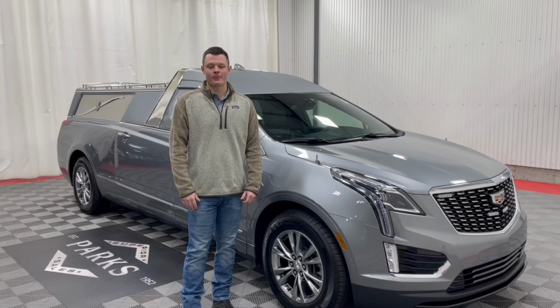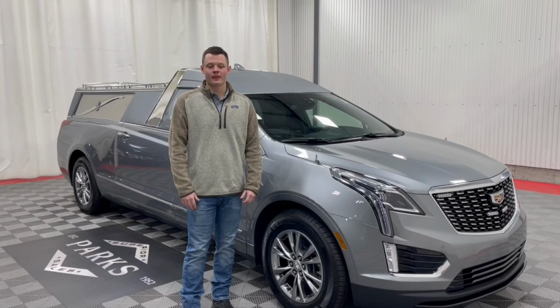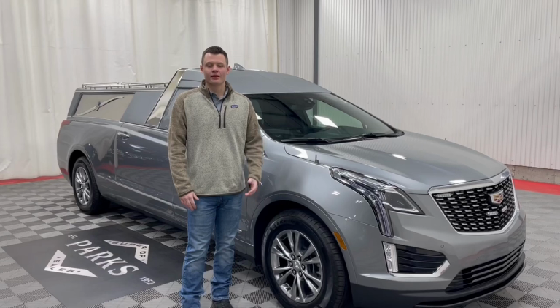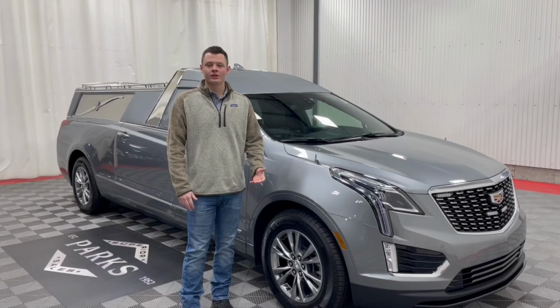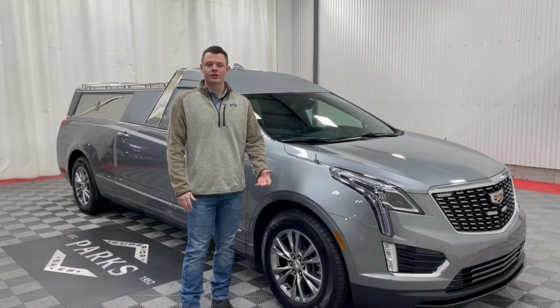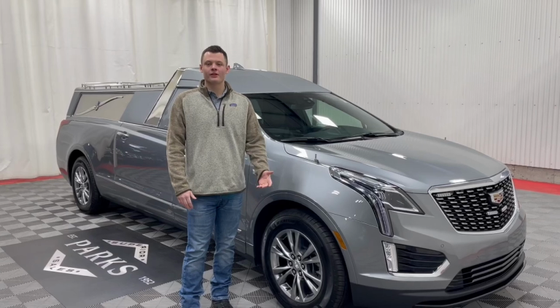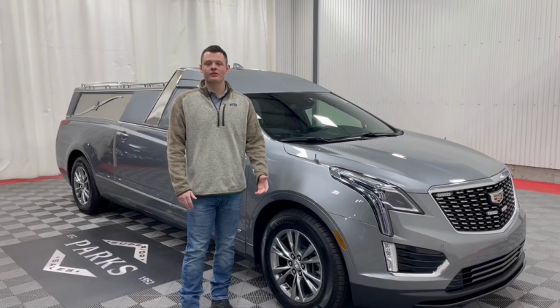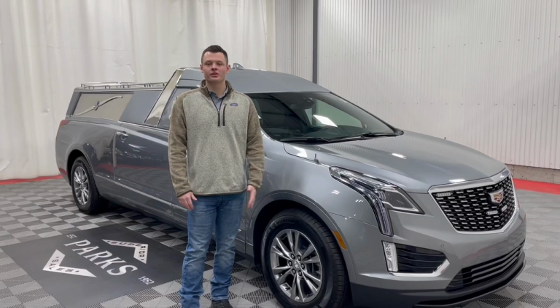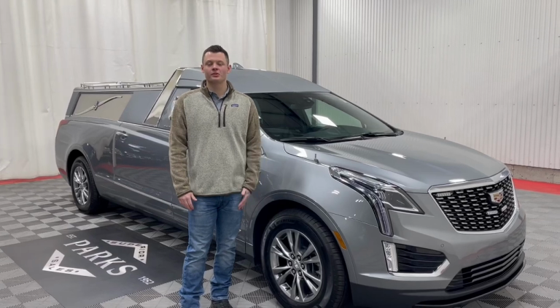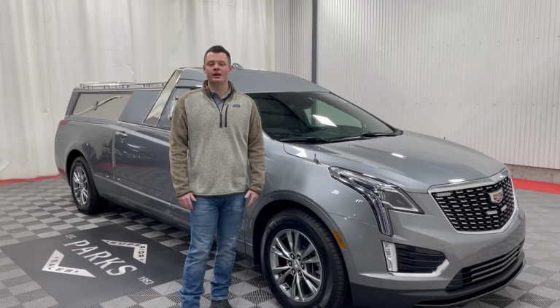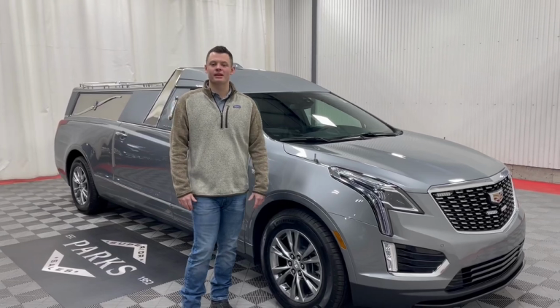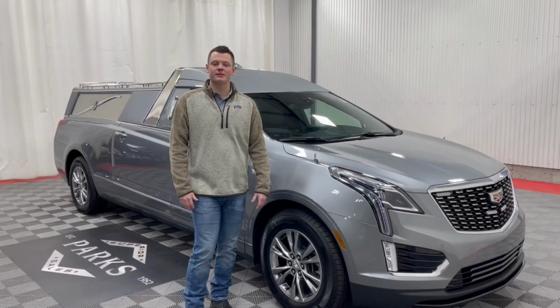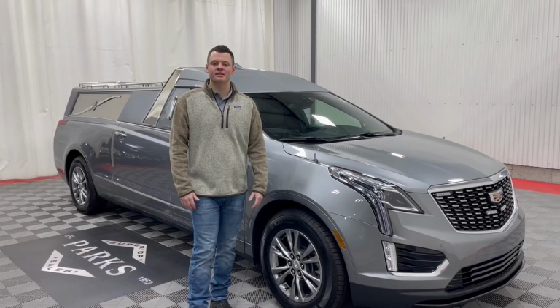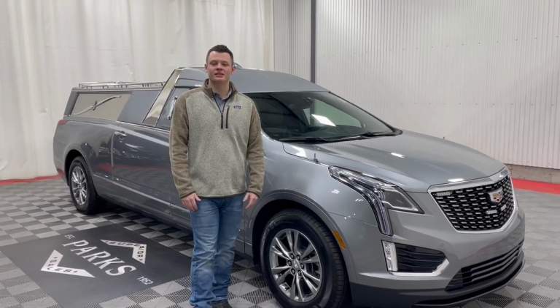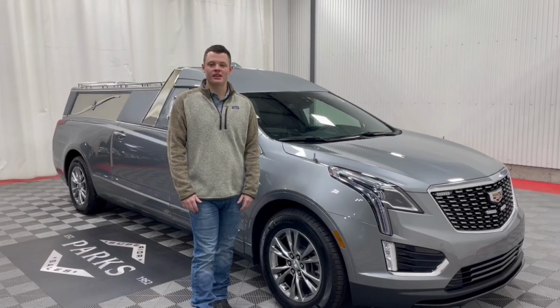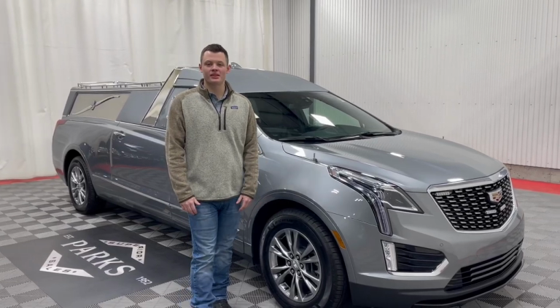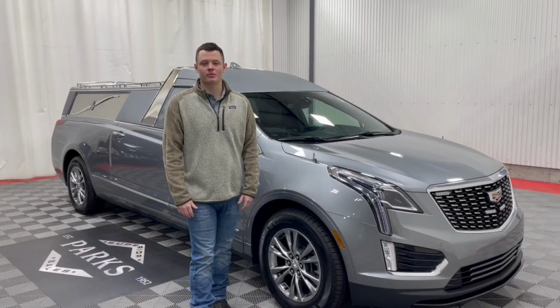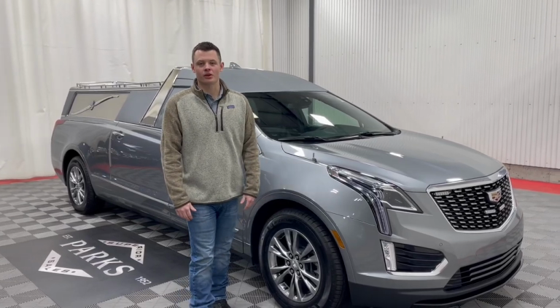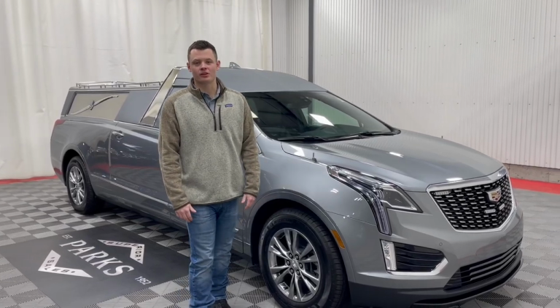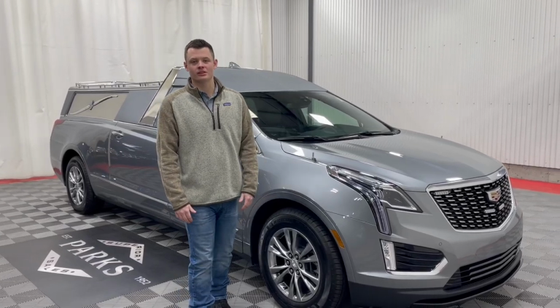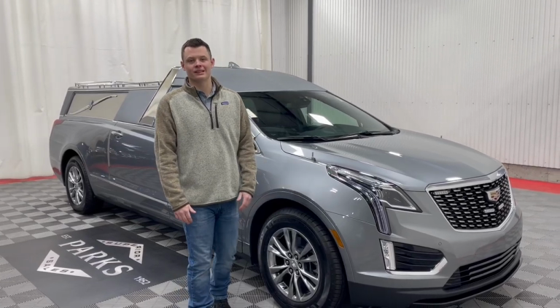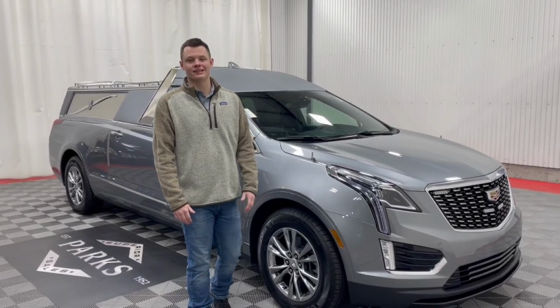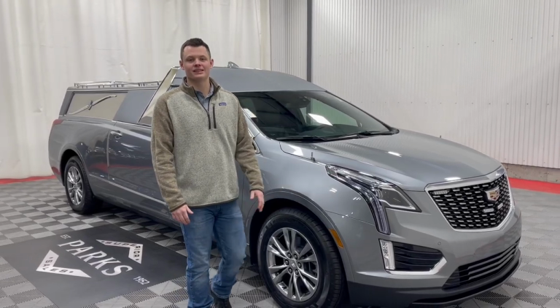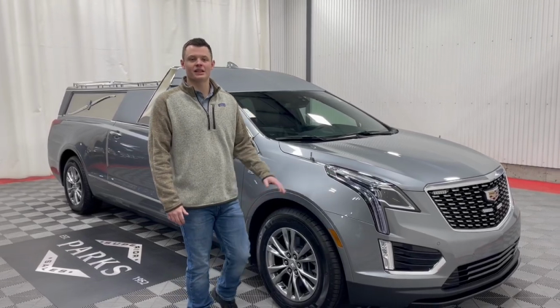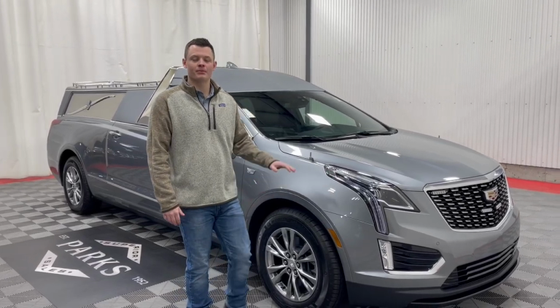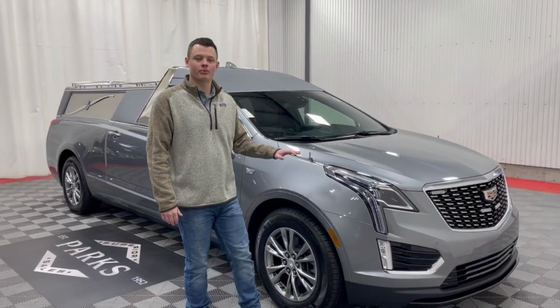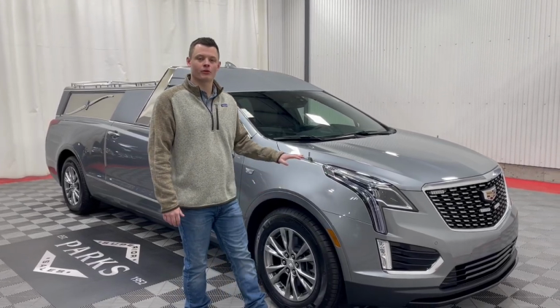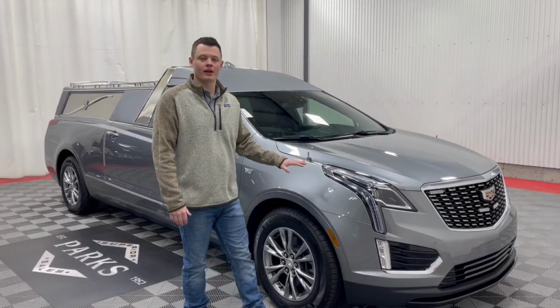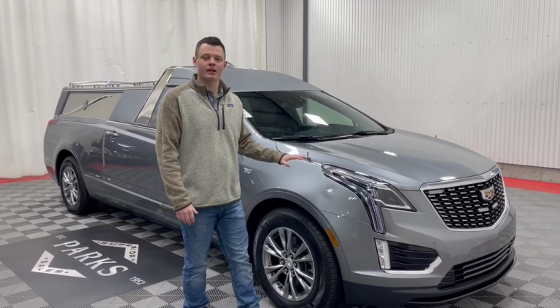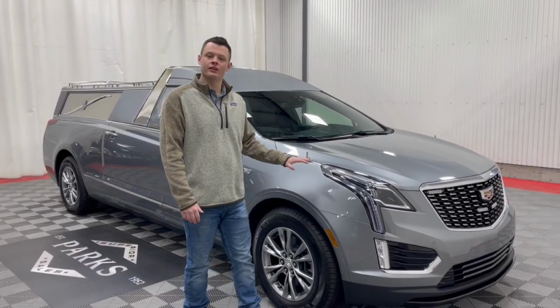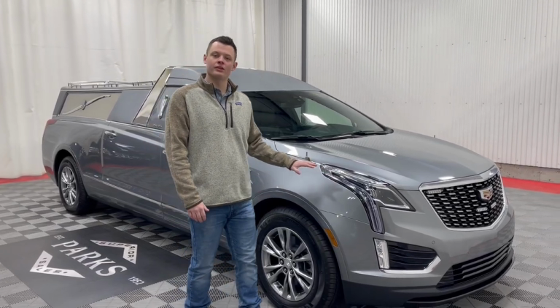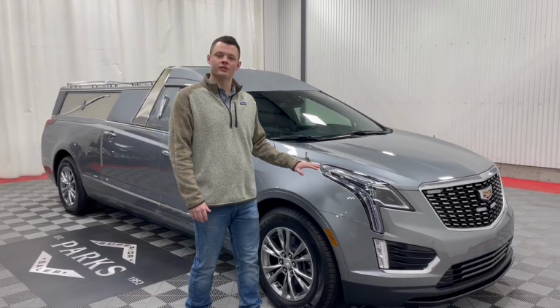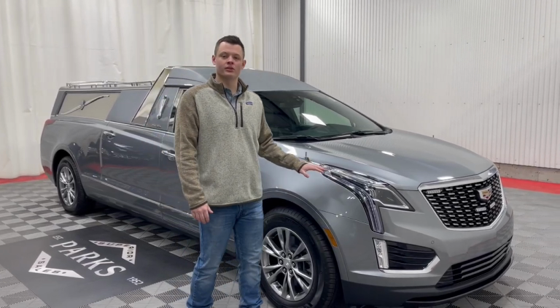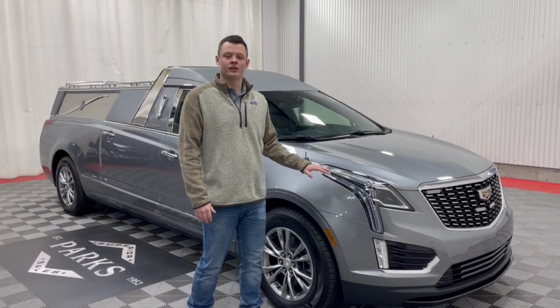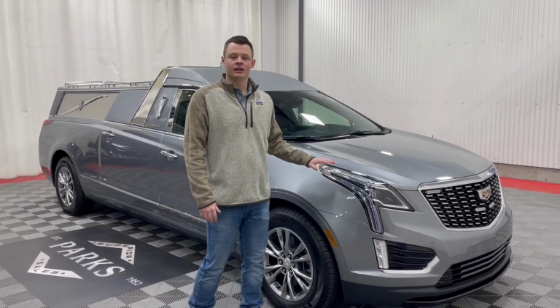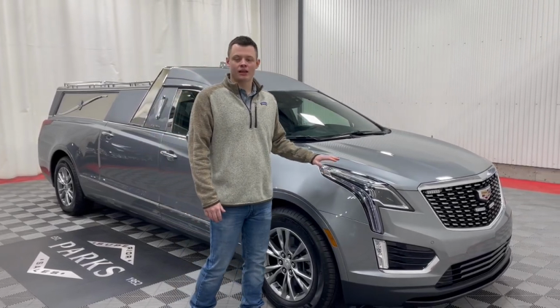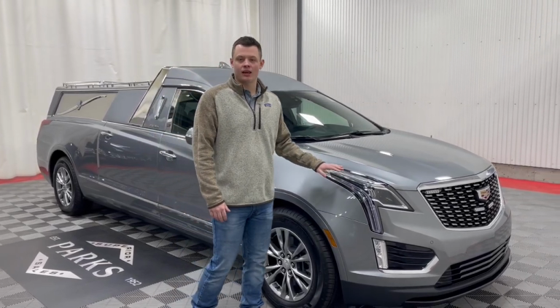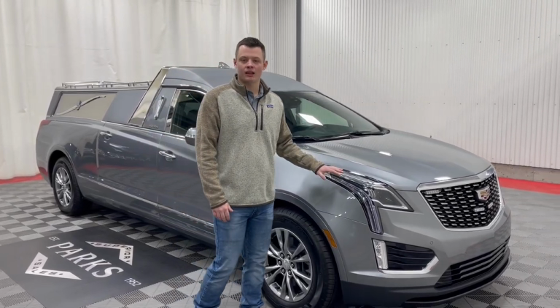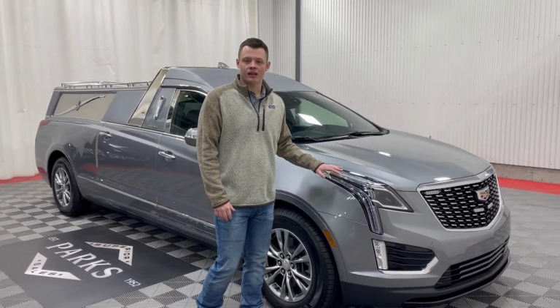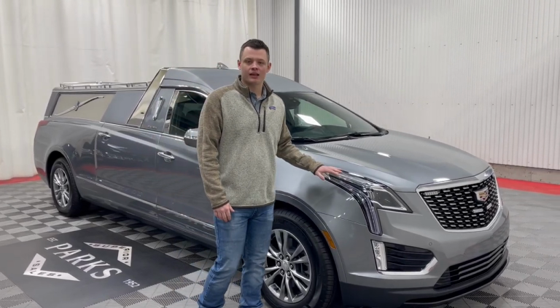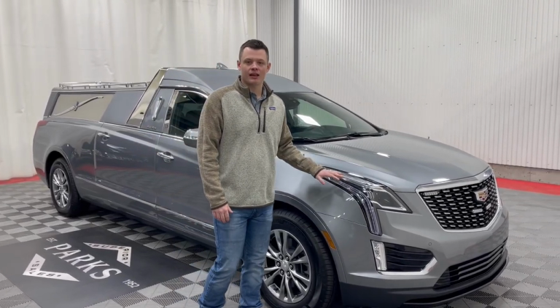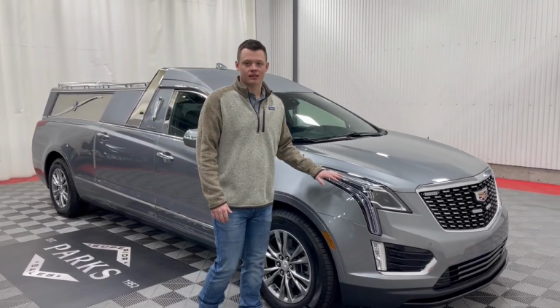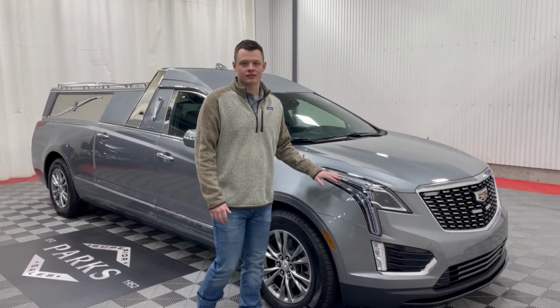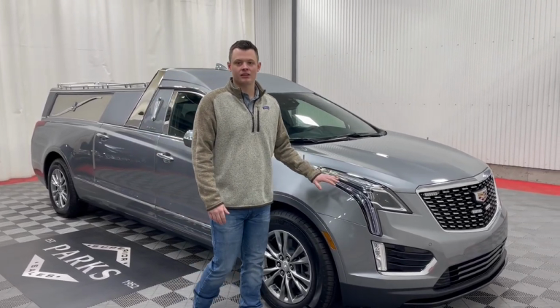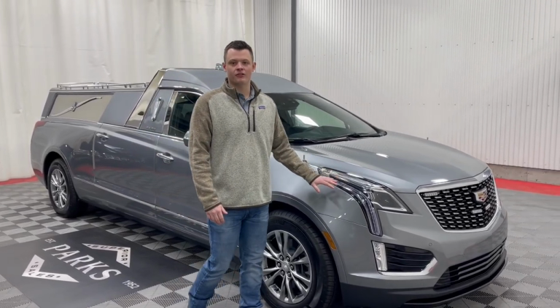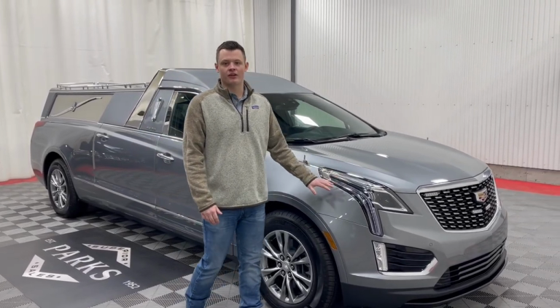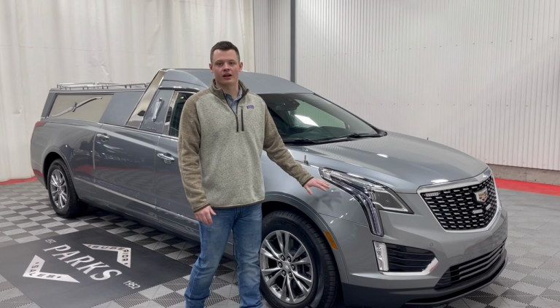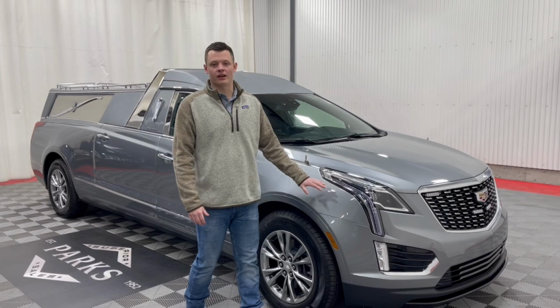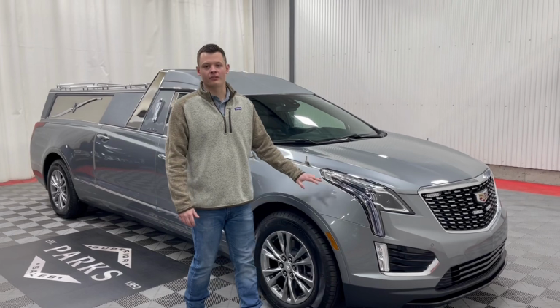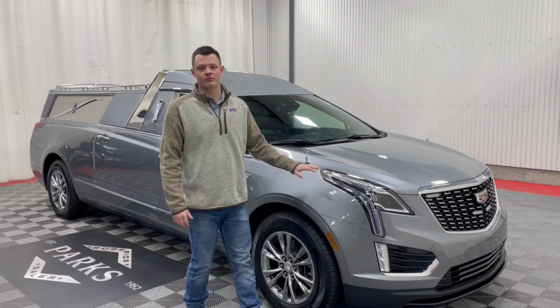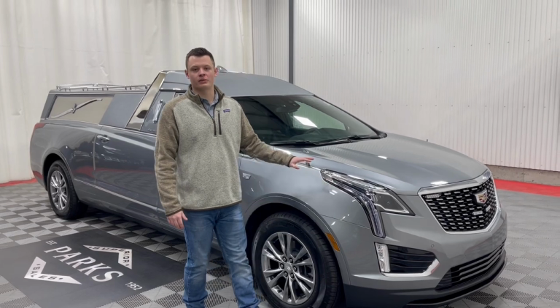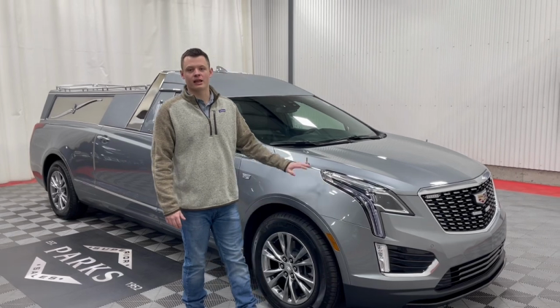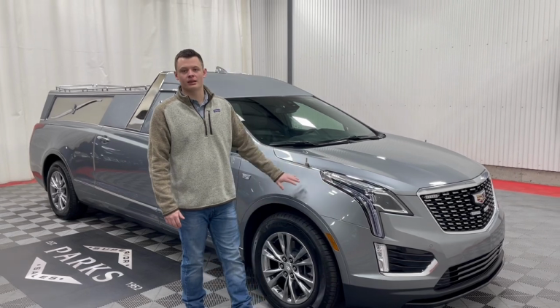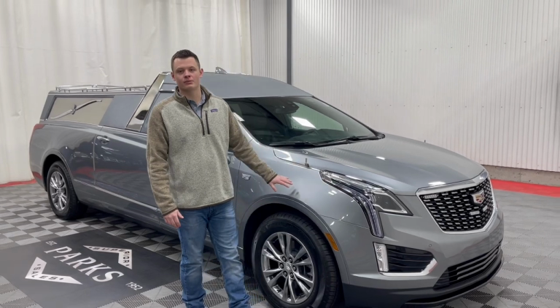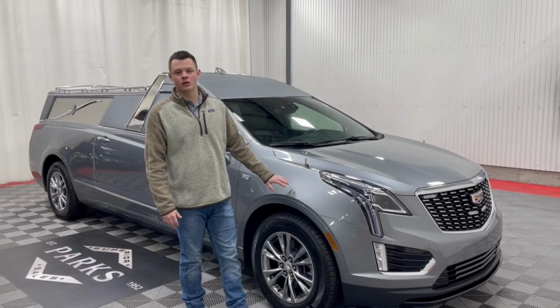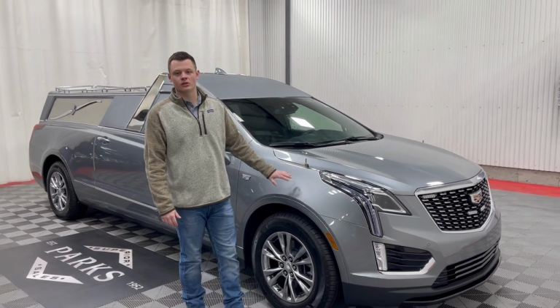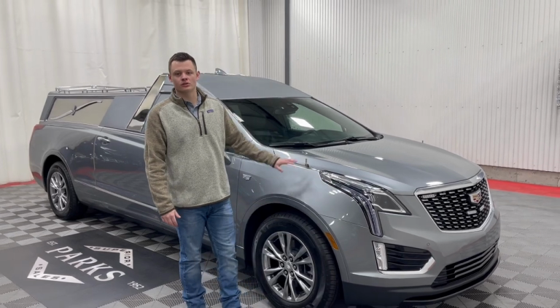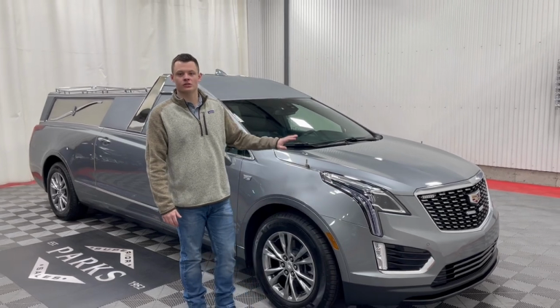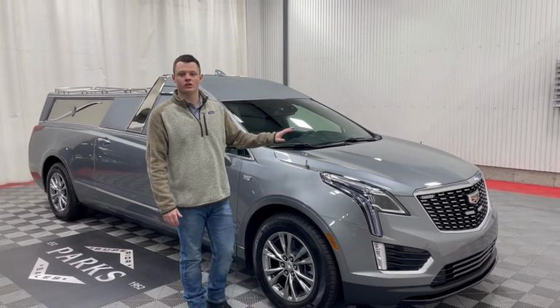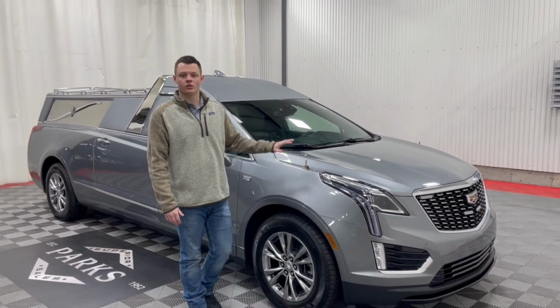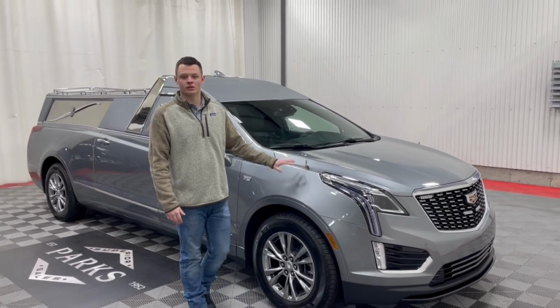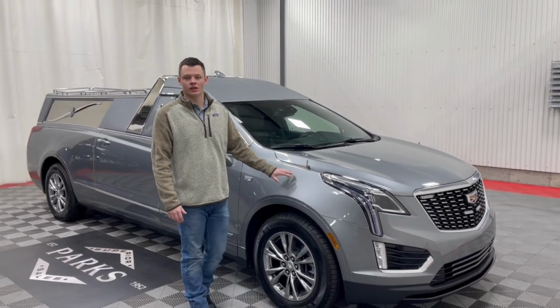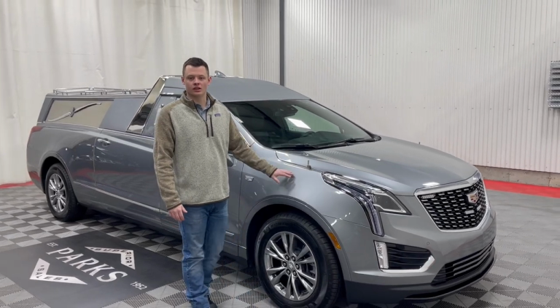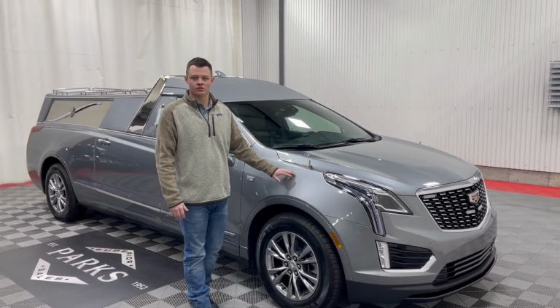Good afternoon. My name is Nathan Parks and this is a brand new Cadillac XT5 Platinum Coach Cortage.